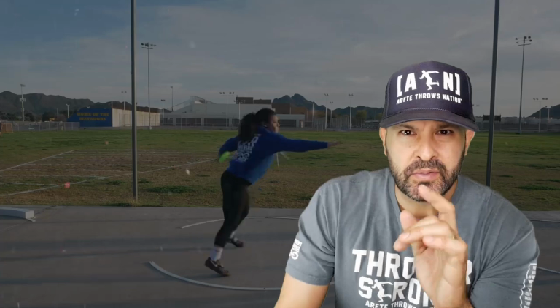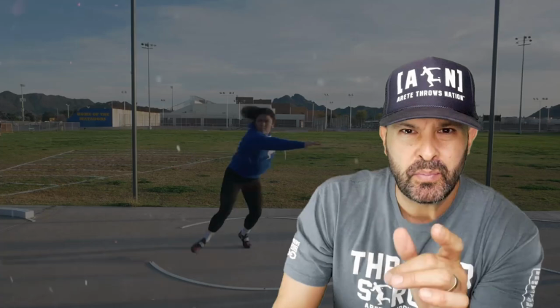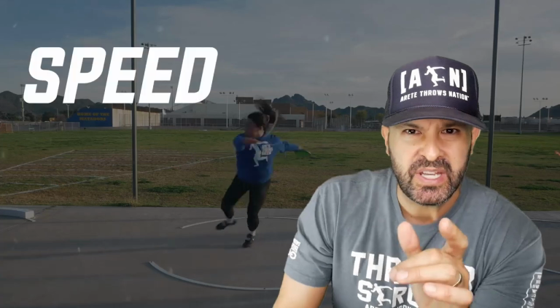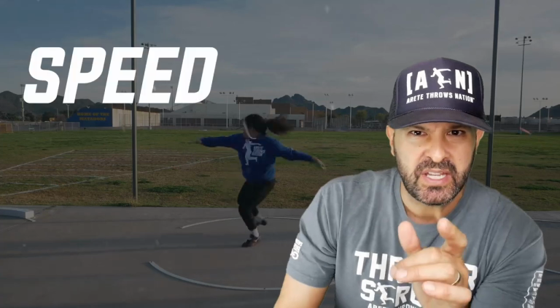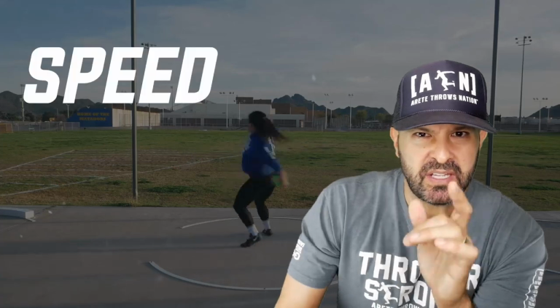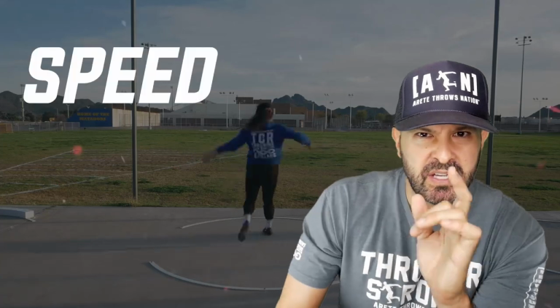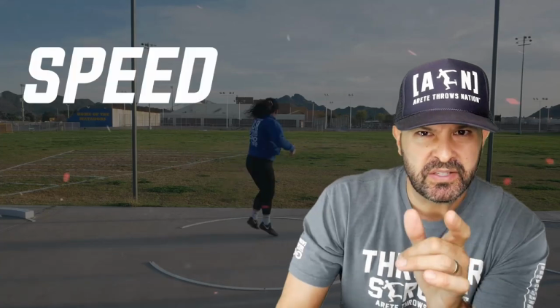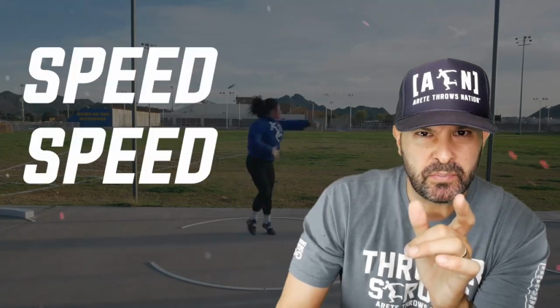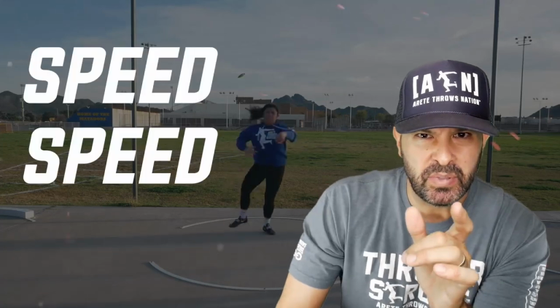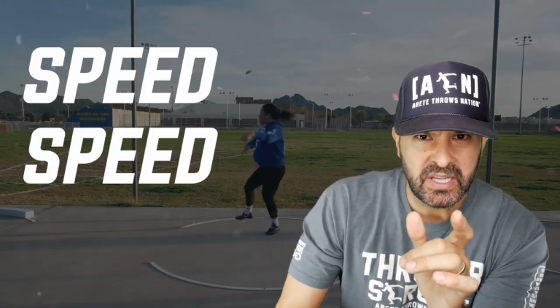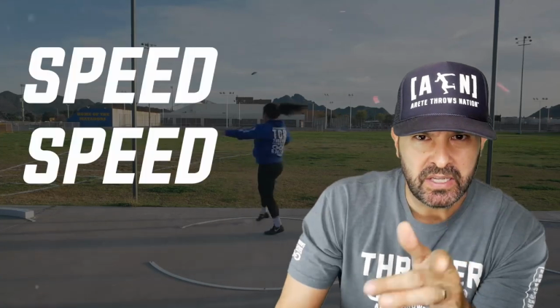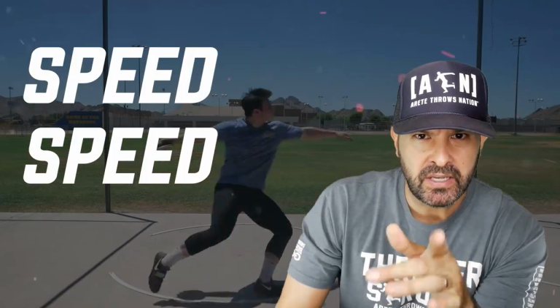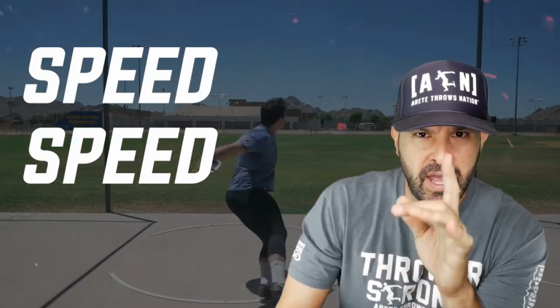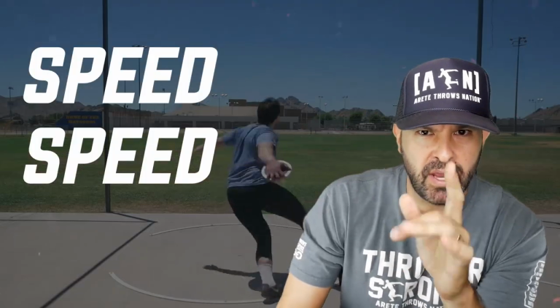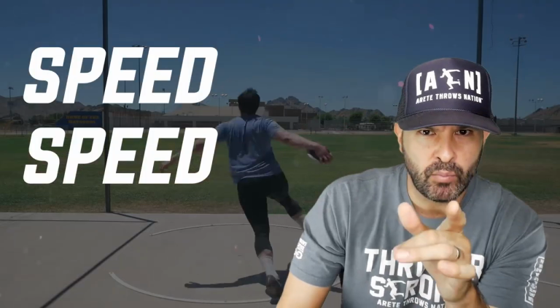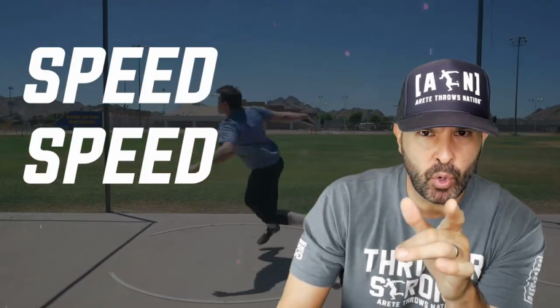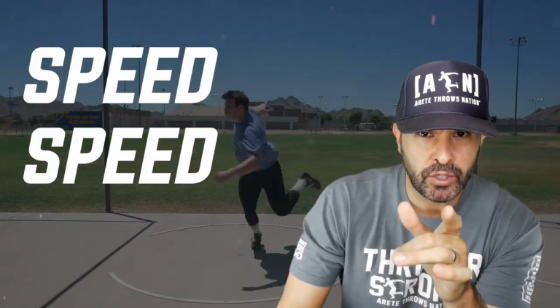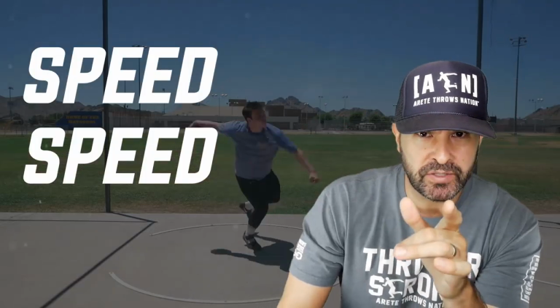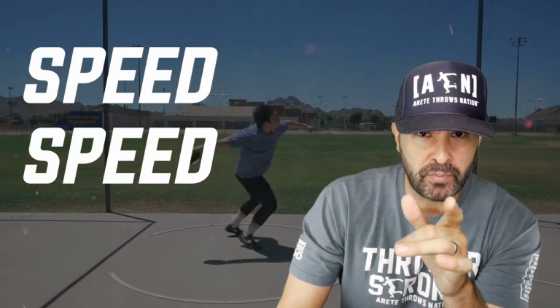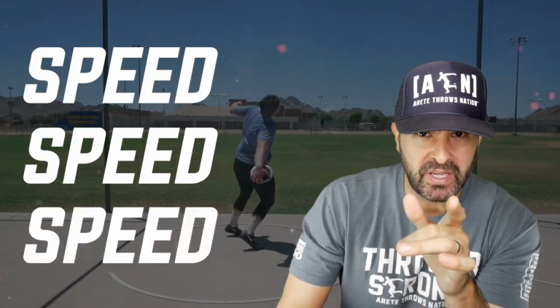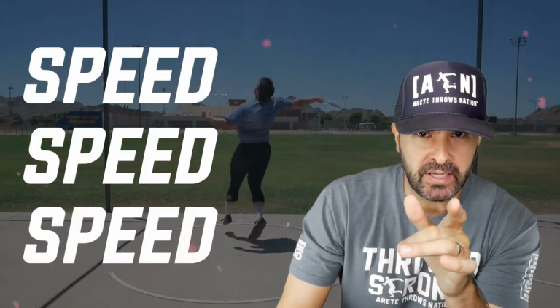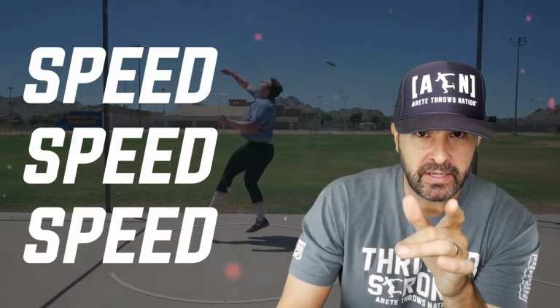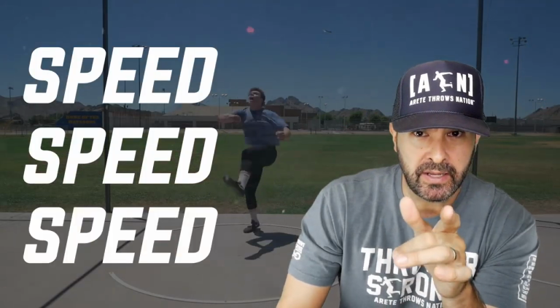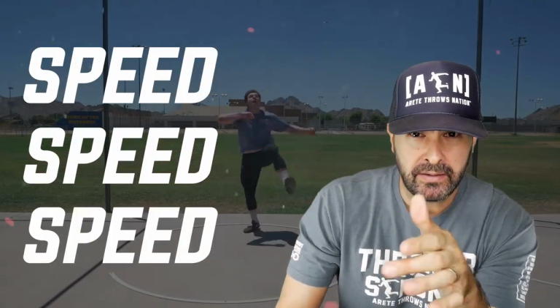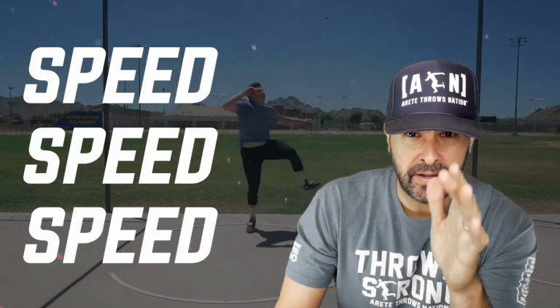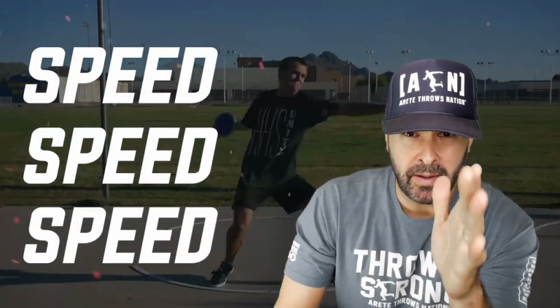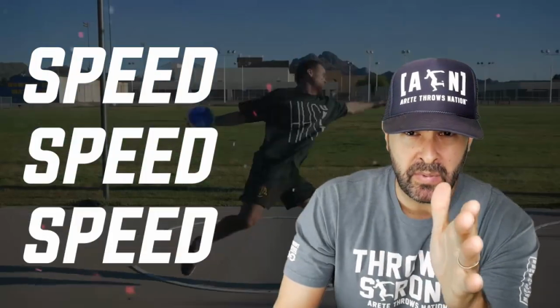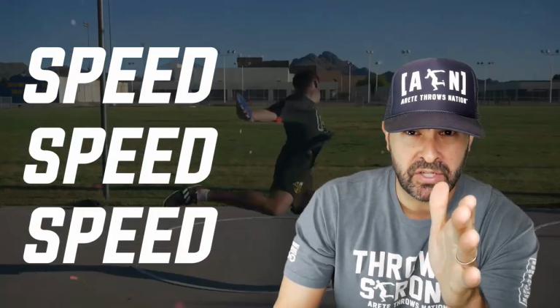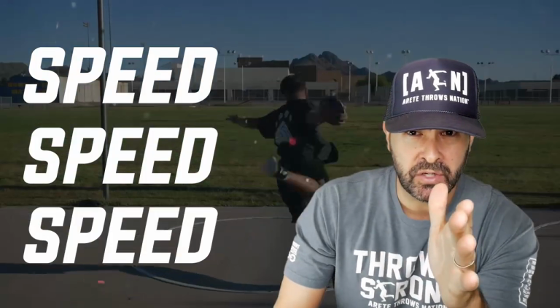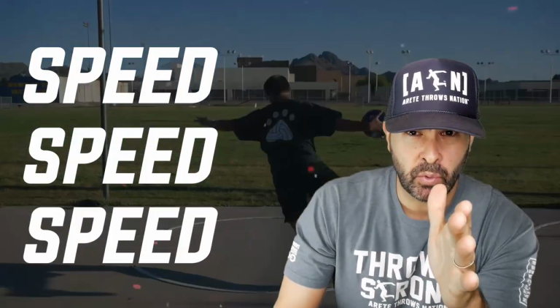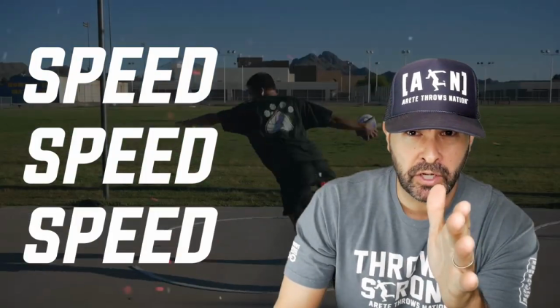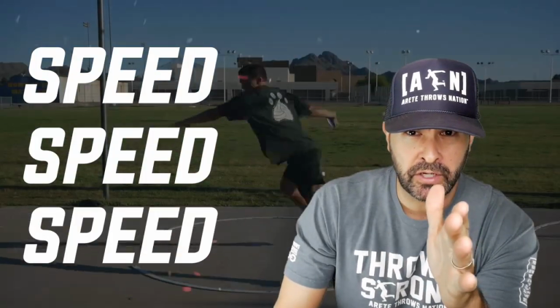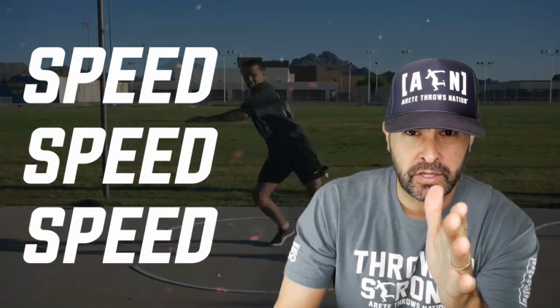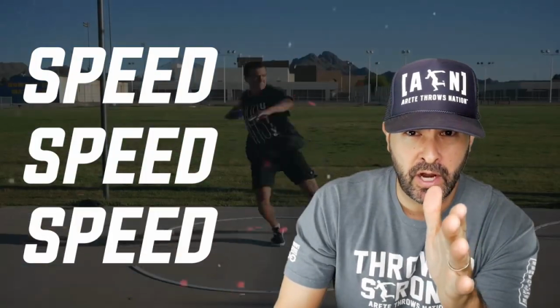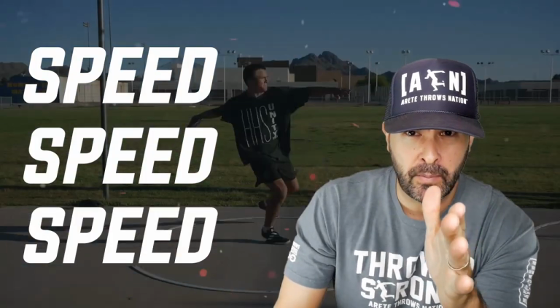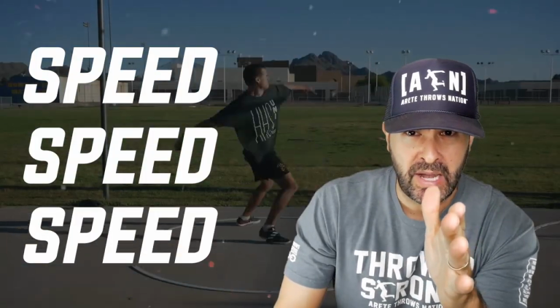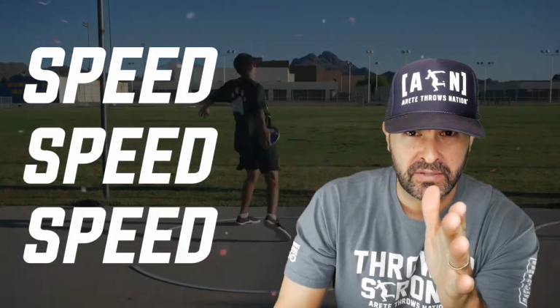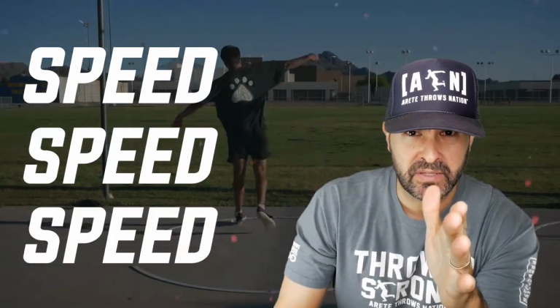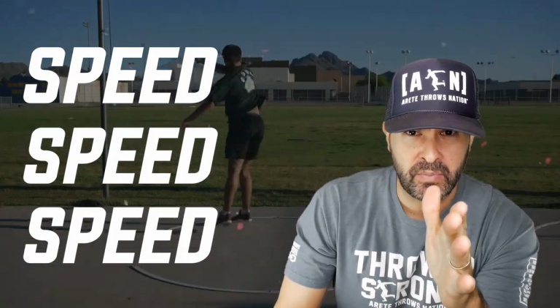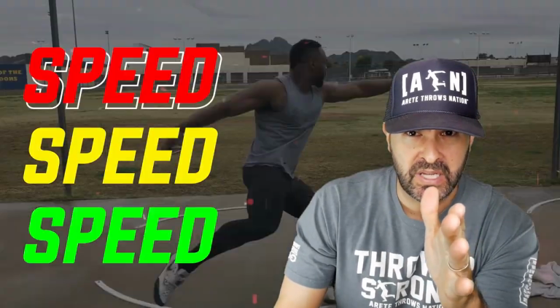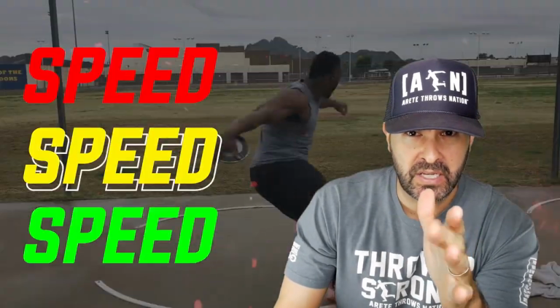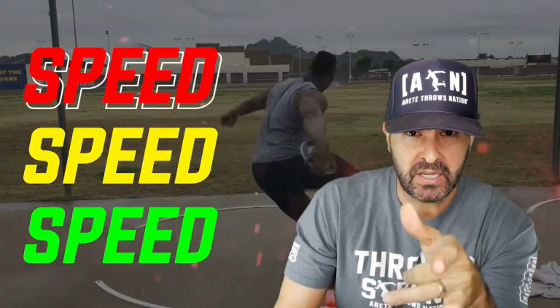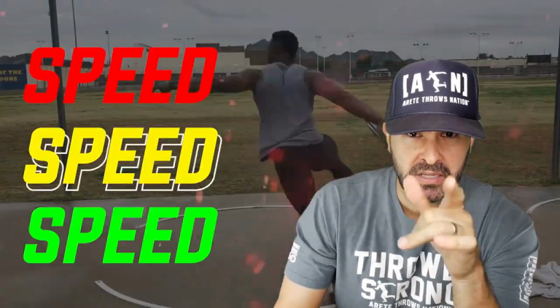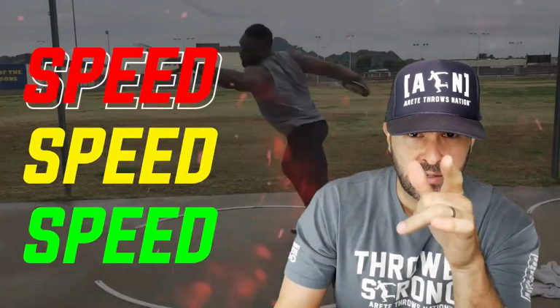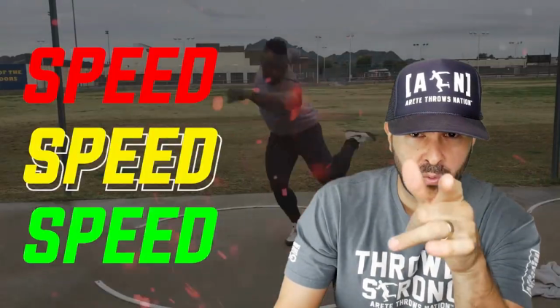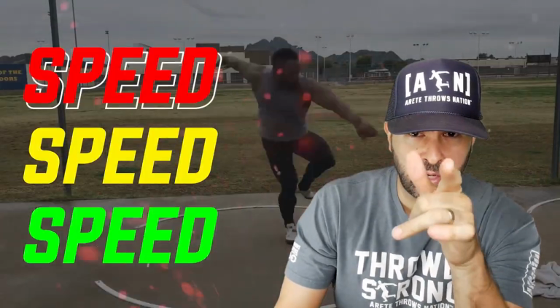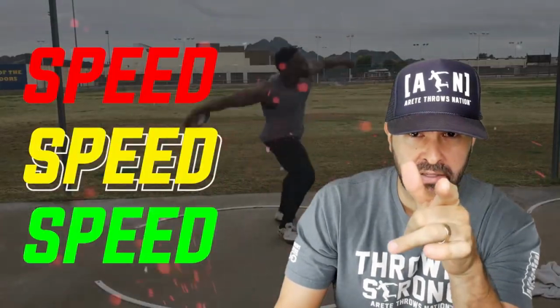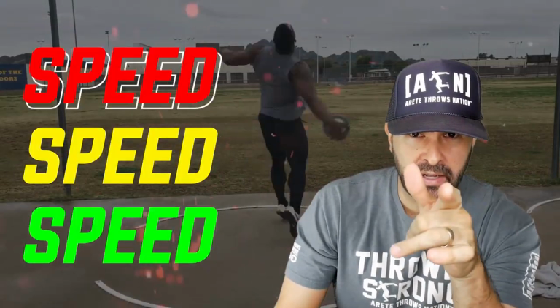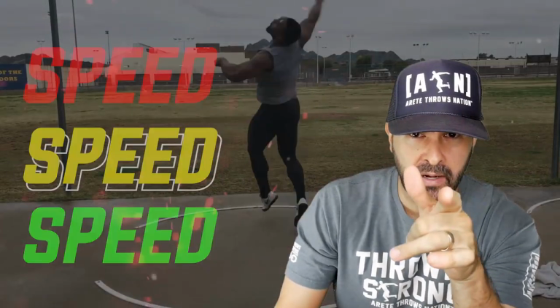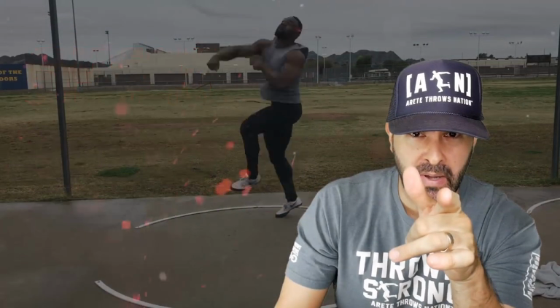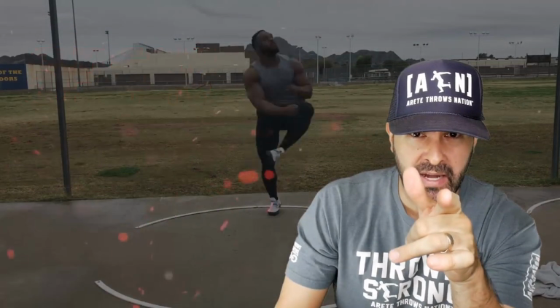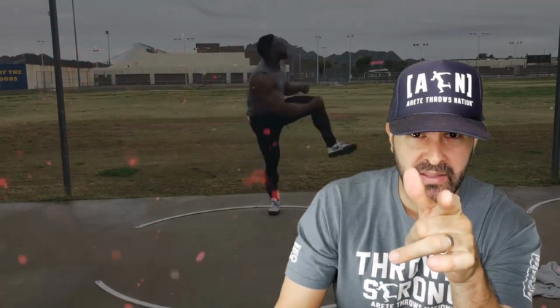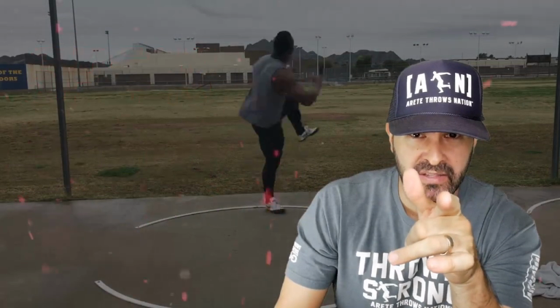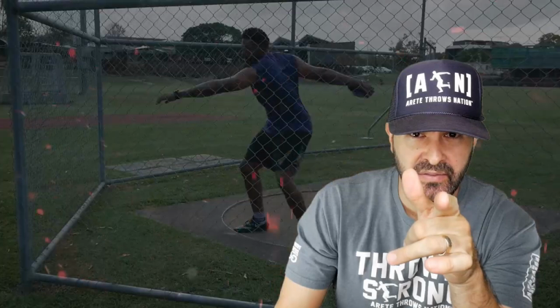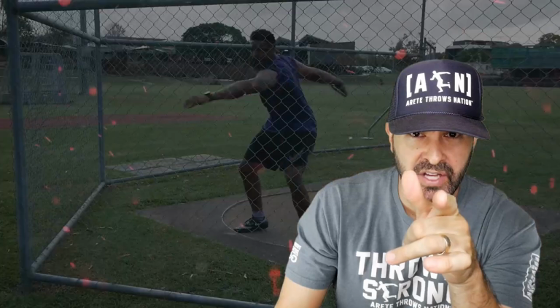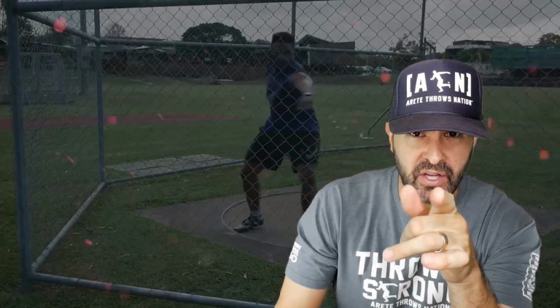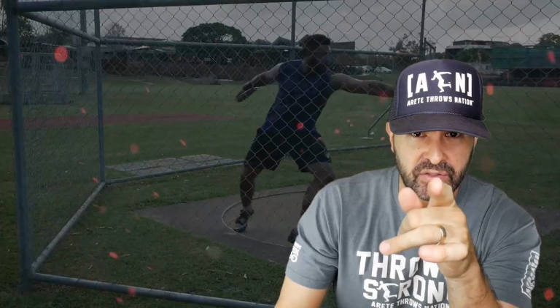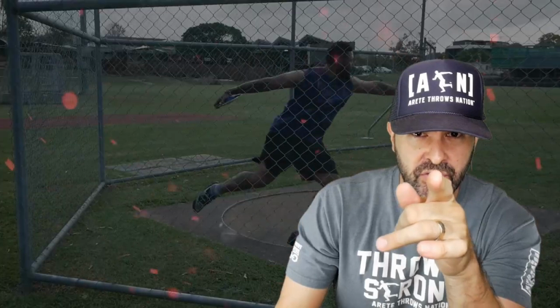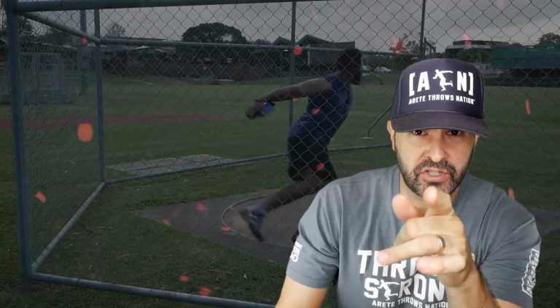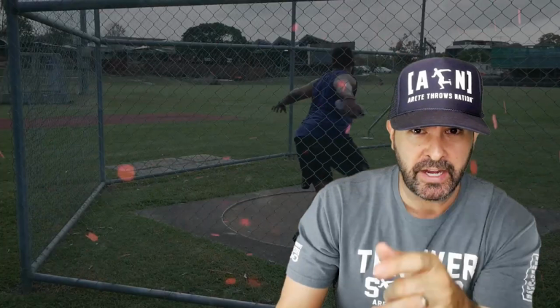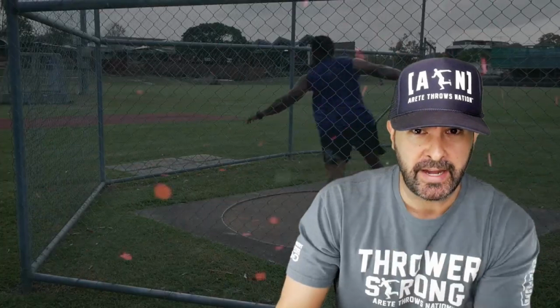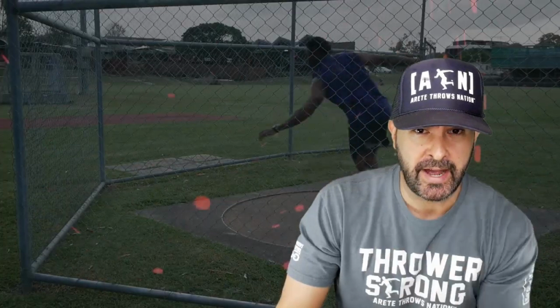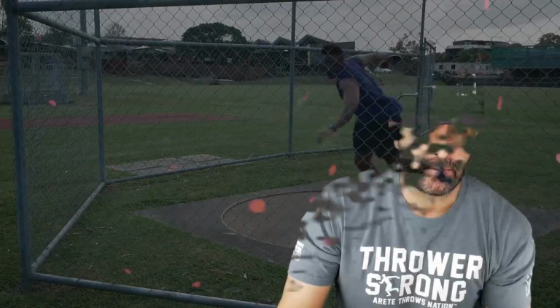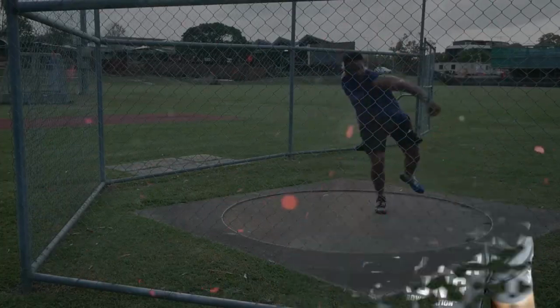Speed, speed, and more speed. Did I mention we're going to talk about speed? We're going to talk about it in this video, so check it out.